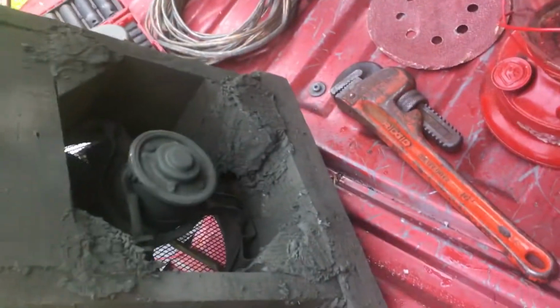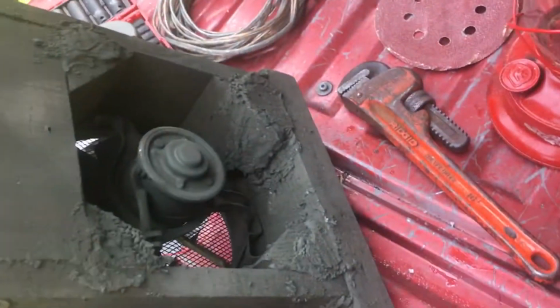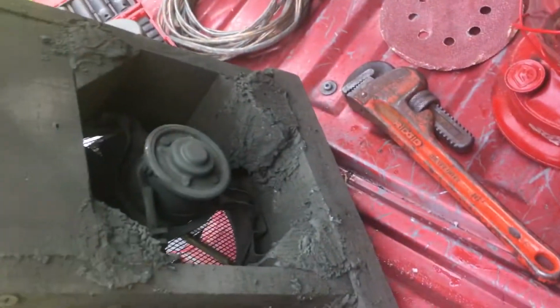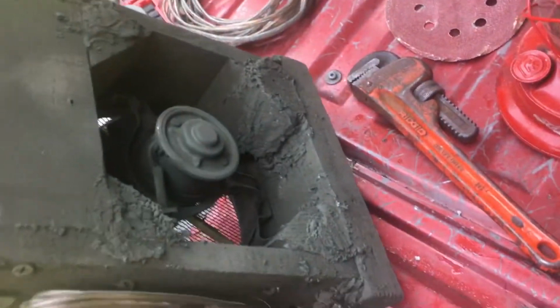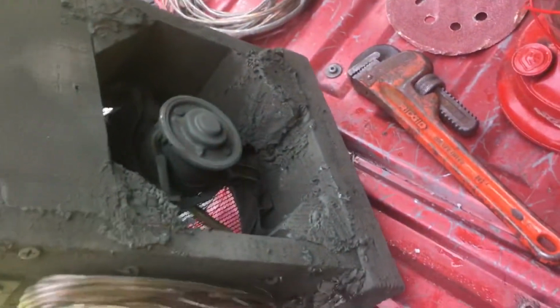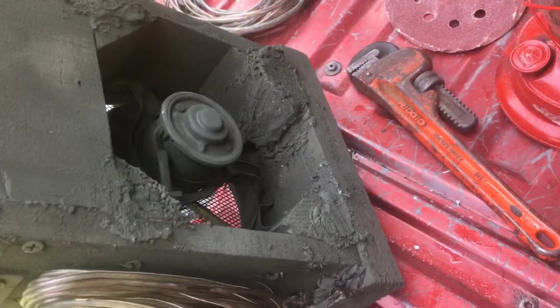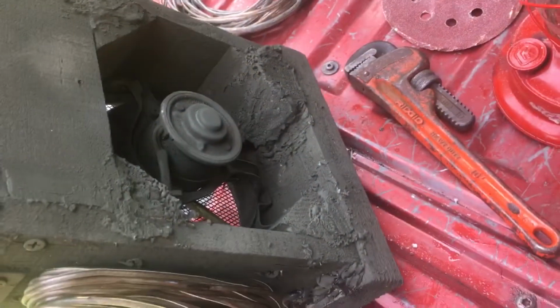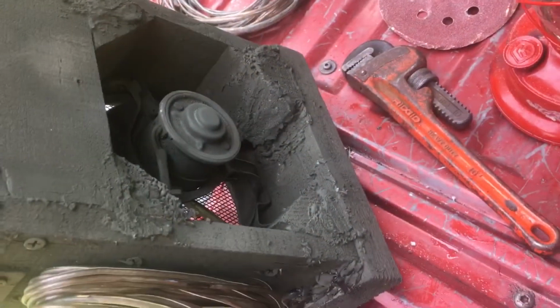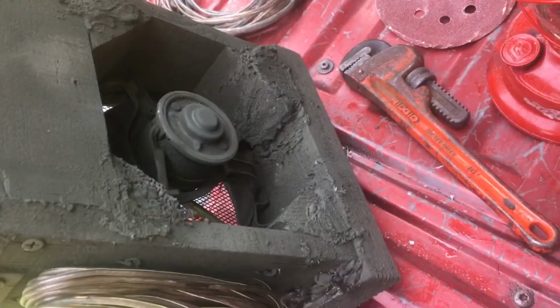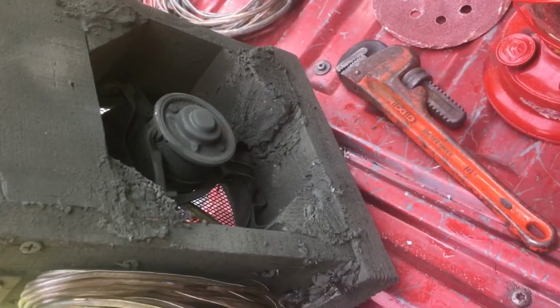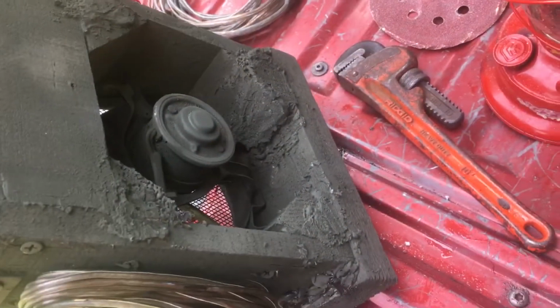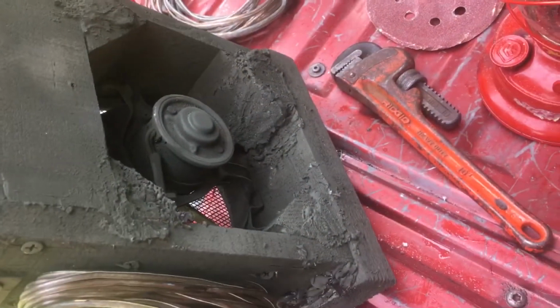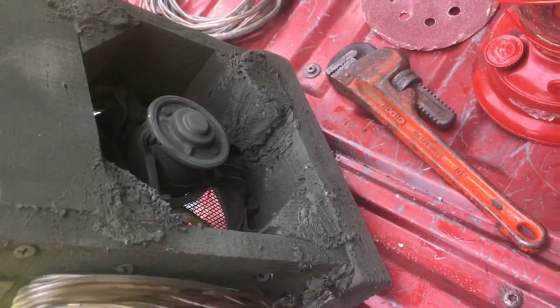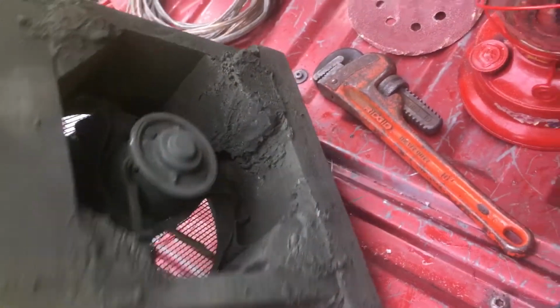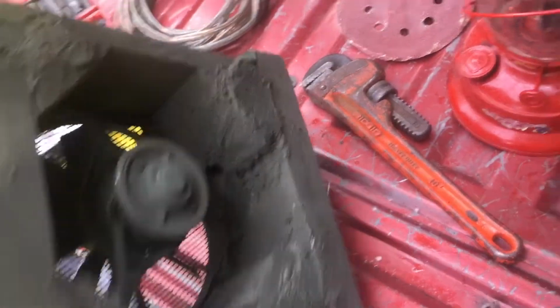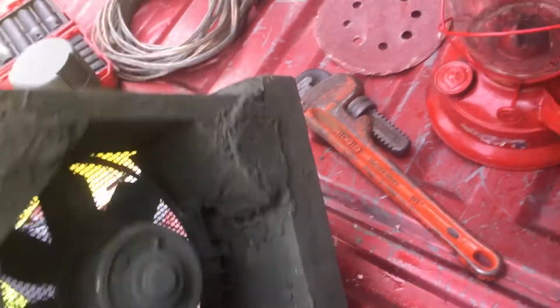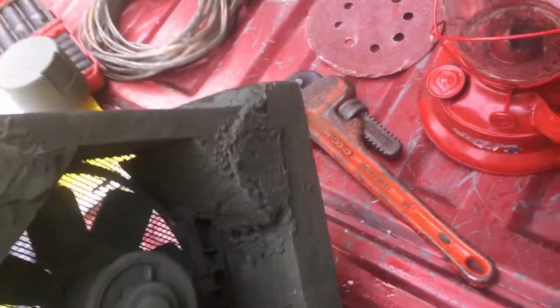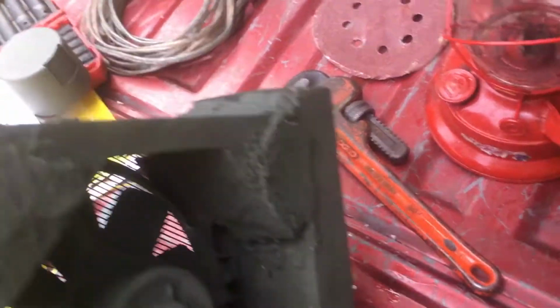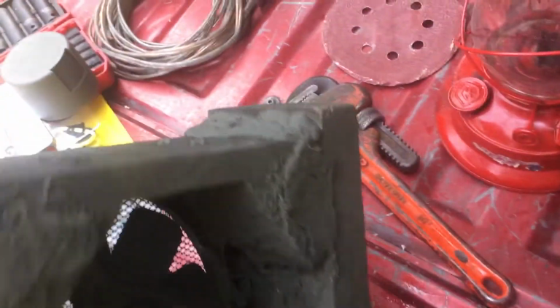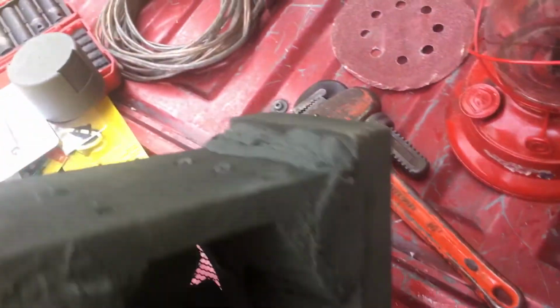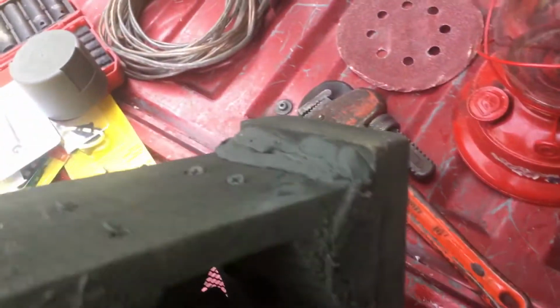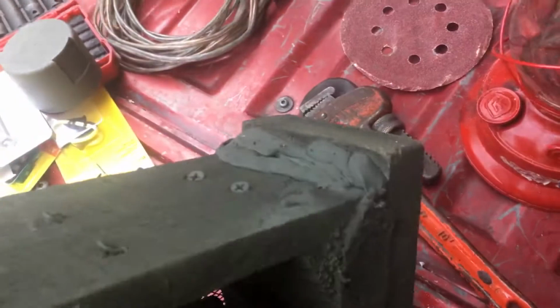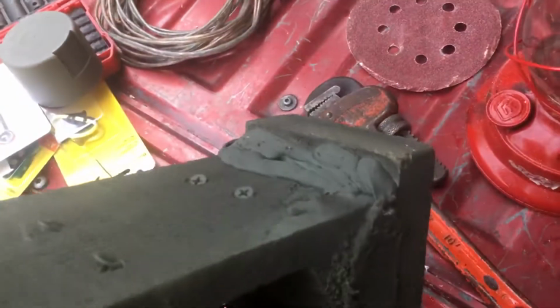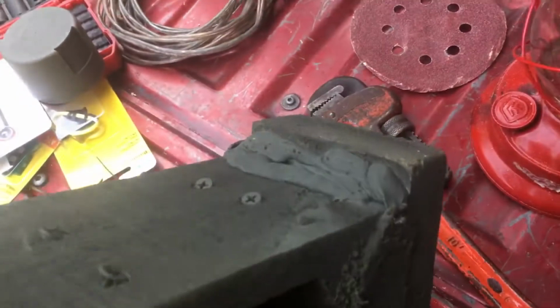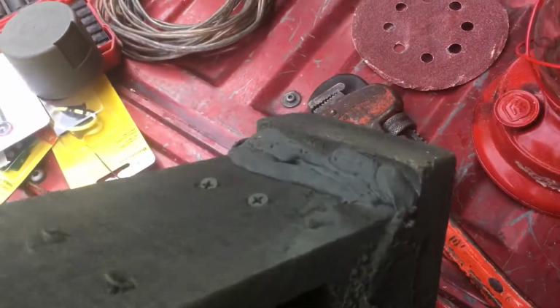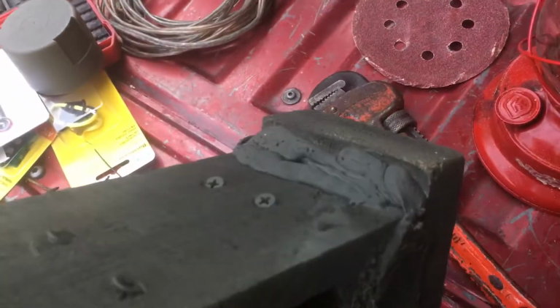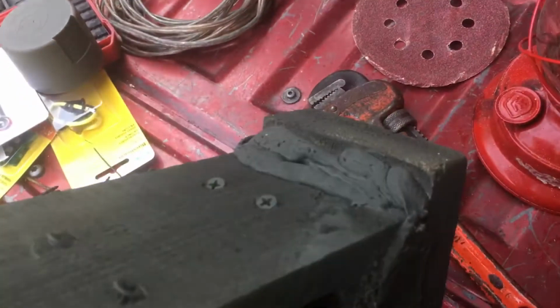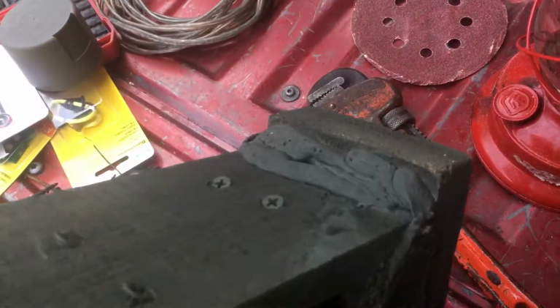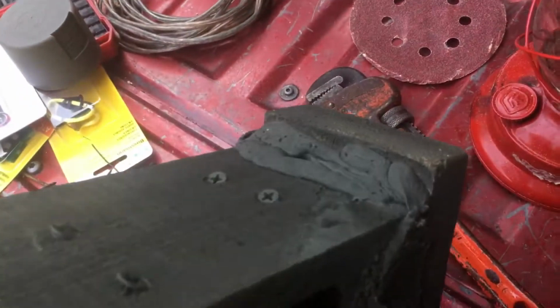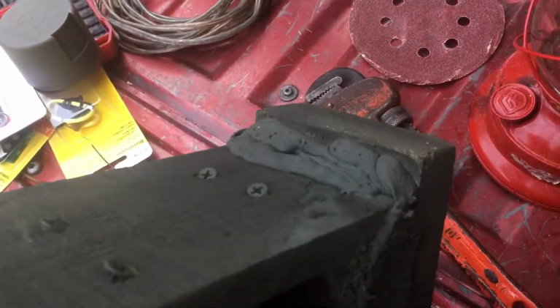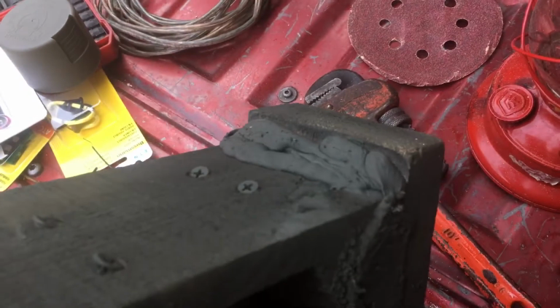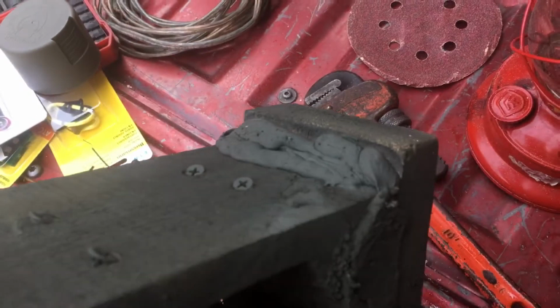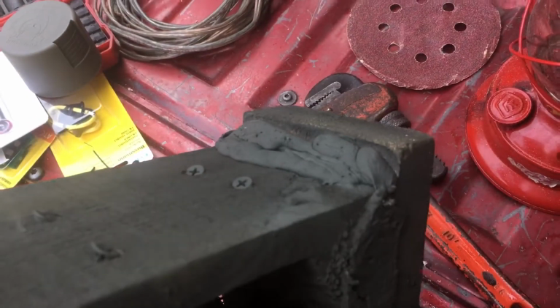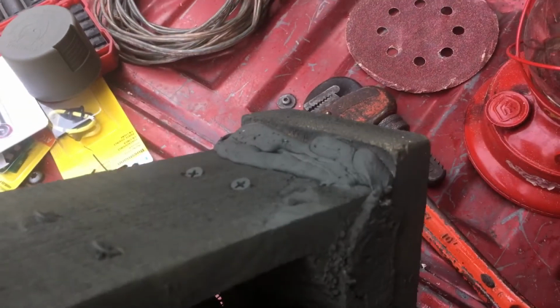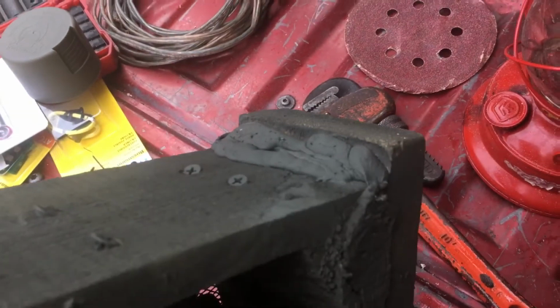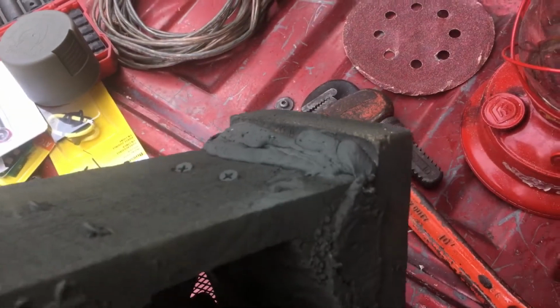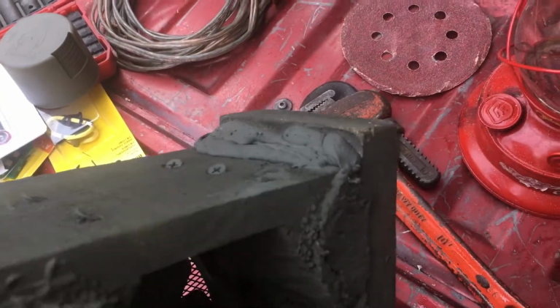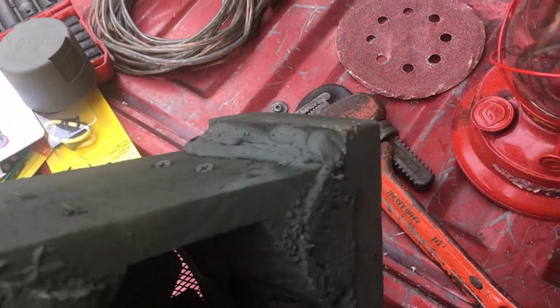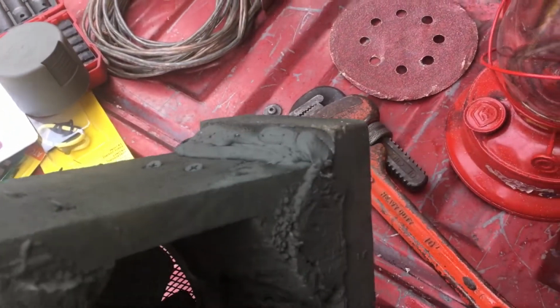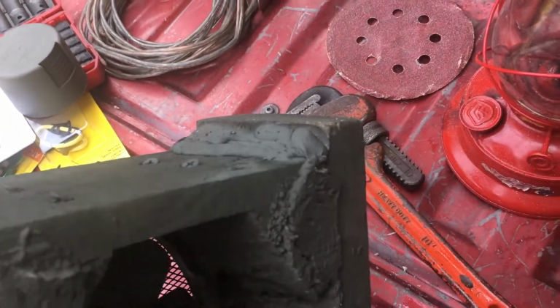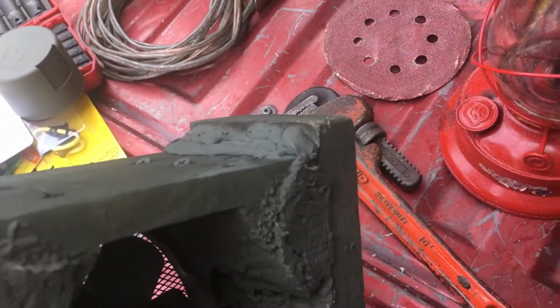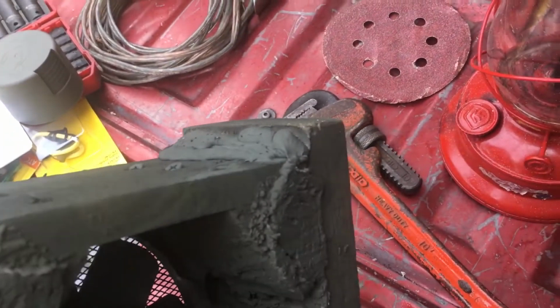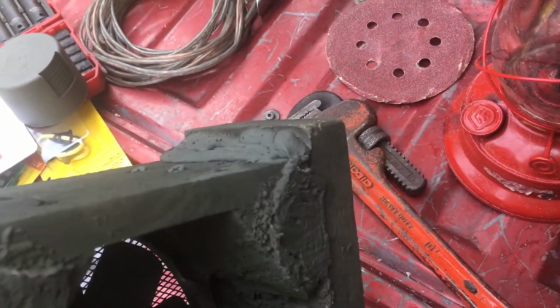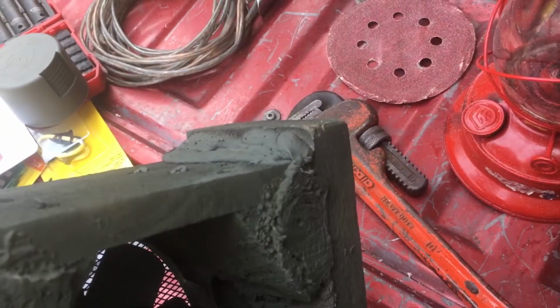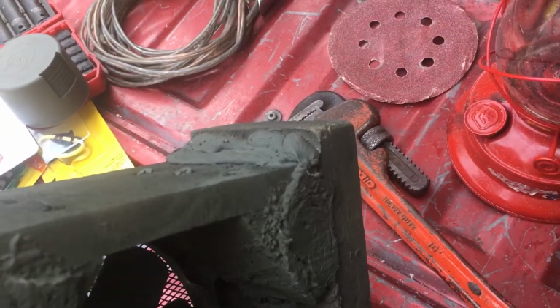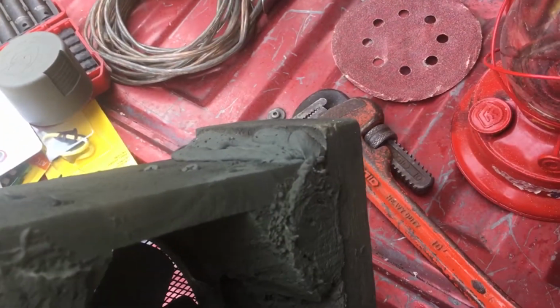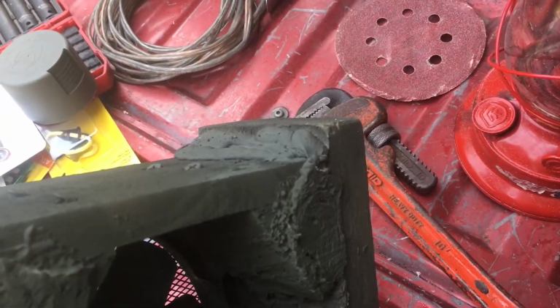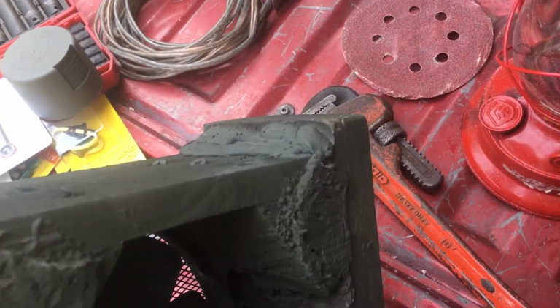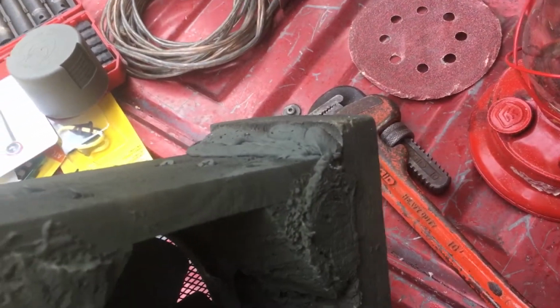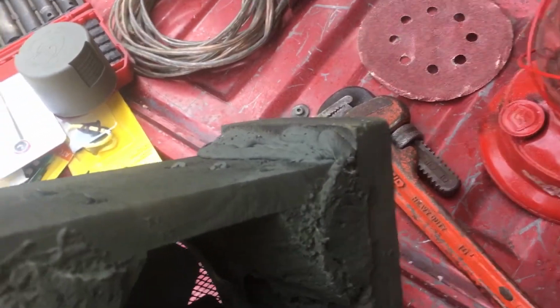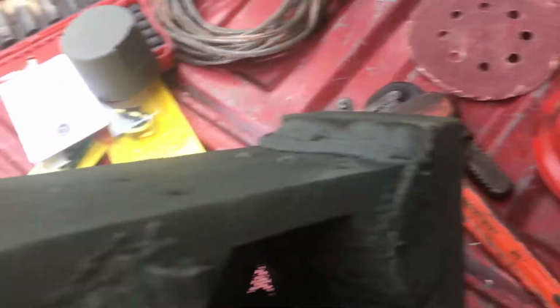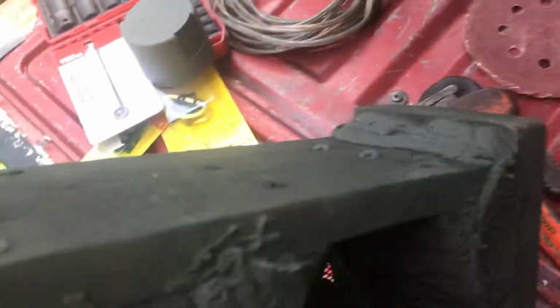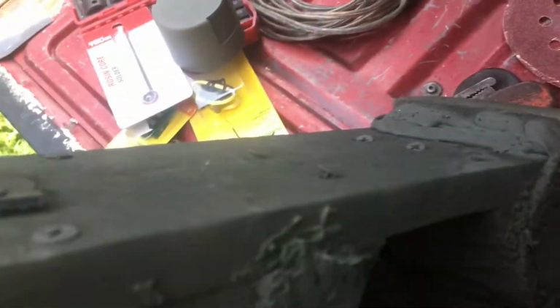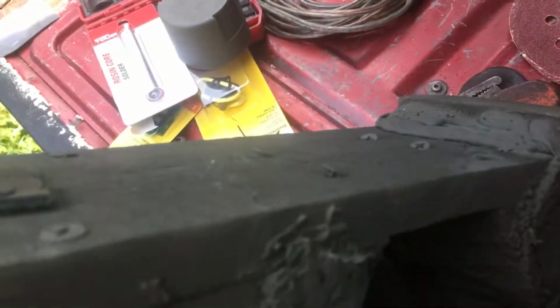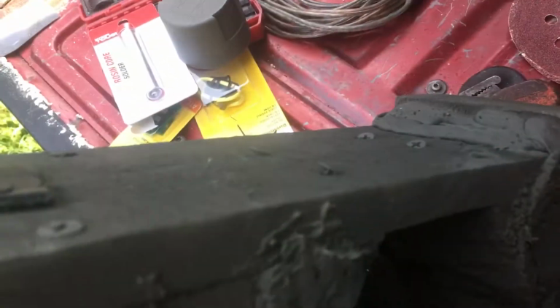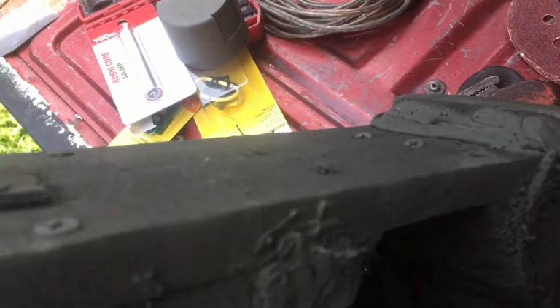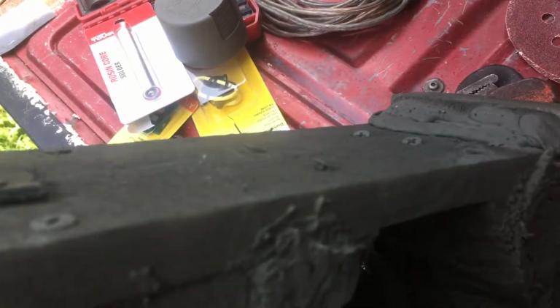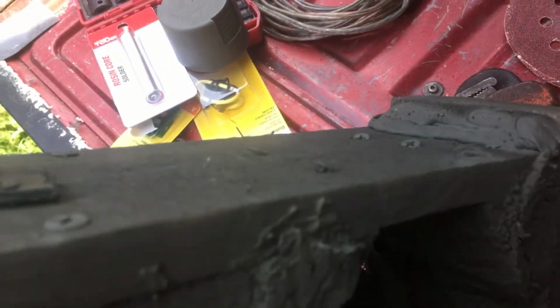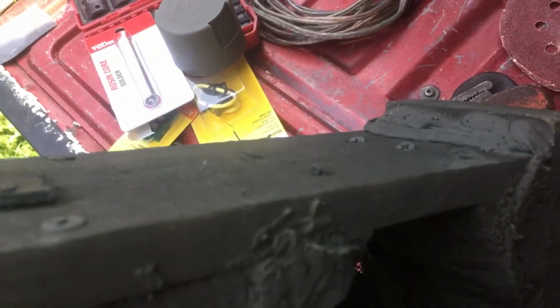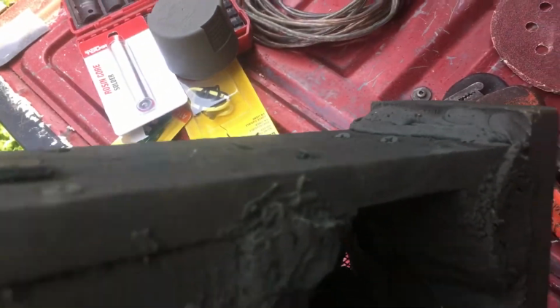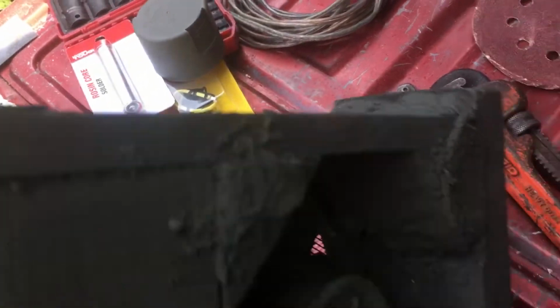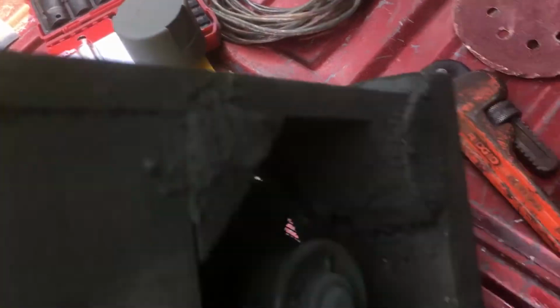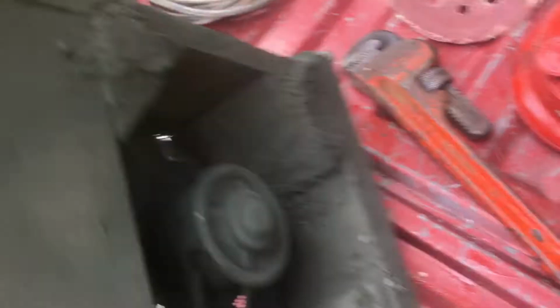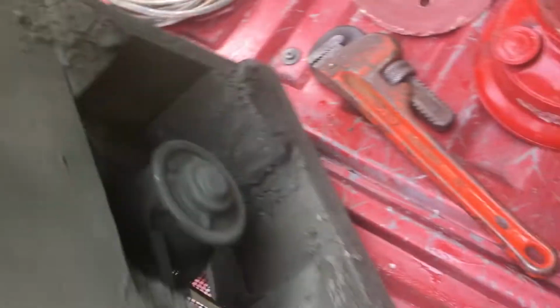I took a sander and sanded all the edges so I didn't get splinters. I put silicone on the bottom gap here because there are screws sticking out even harsher than that.